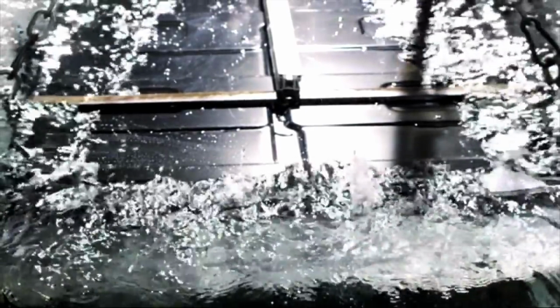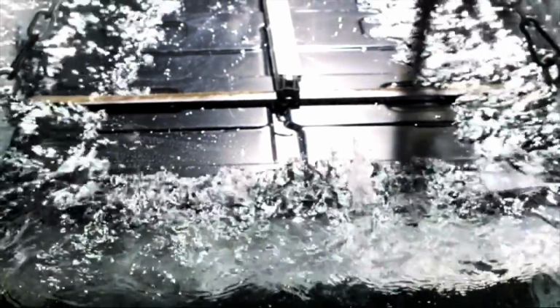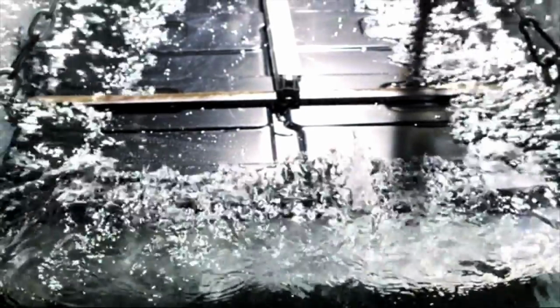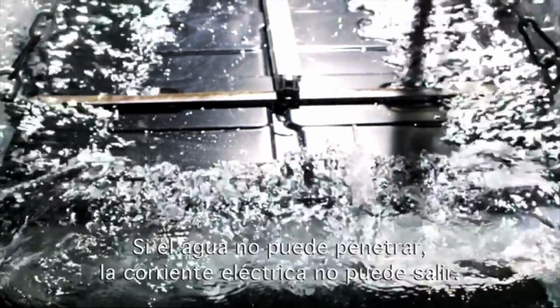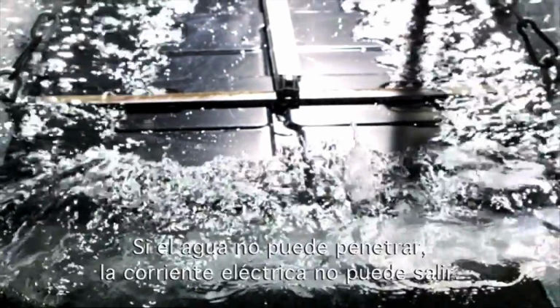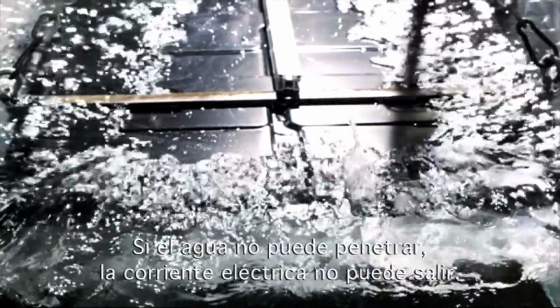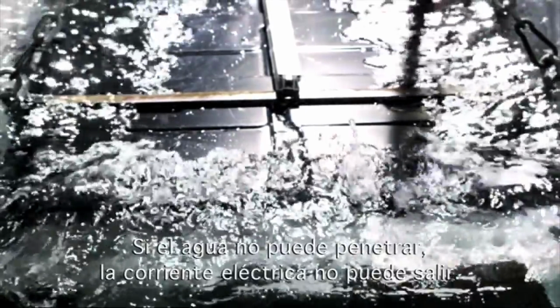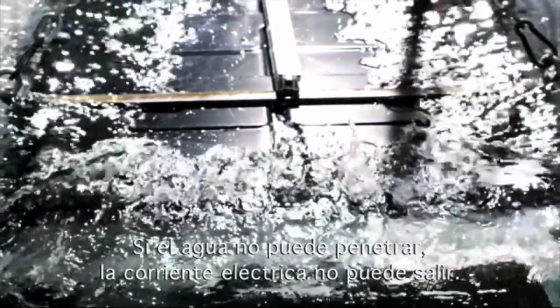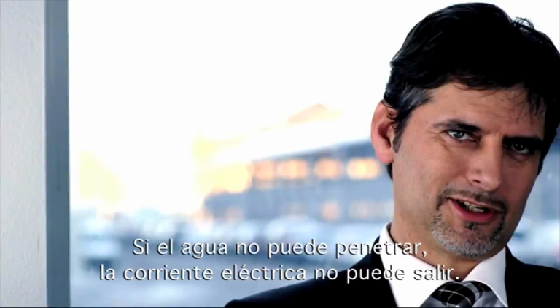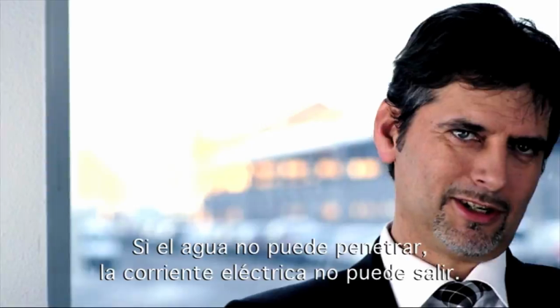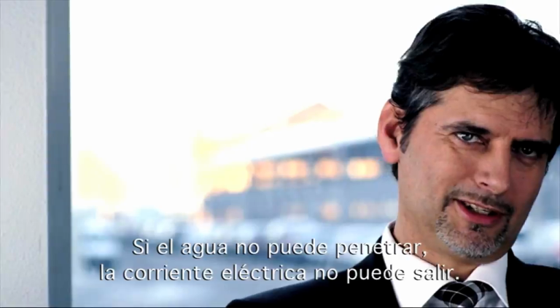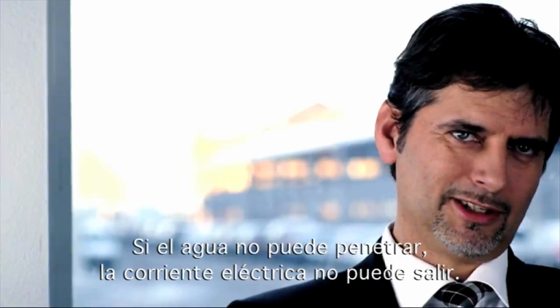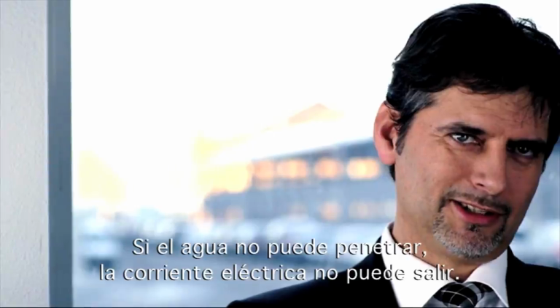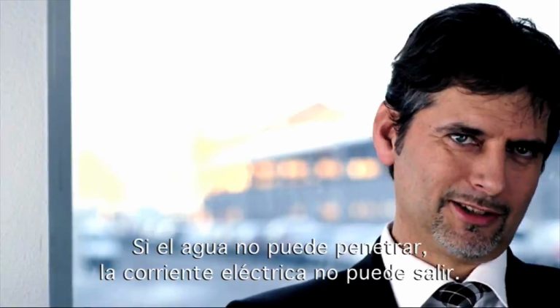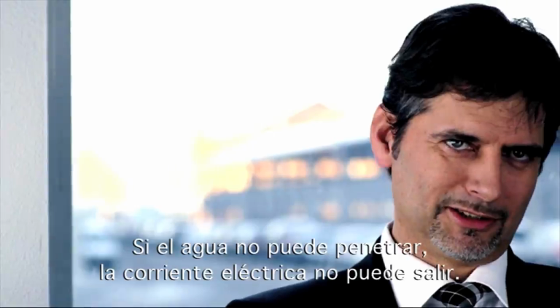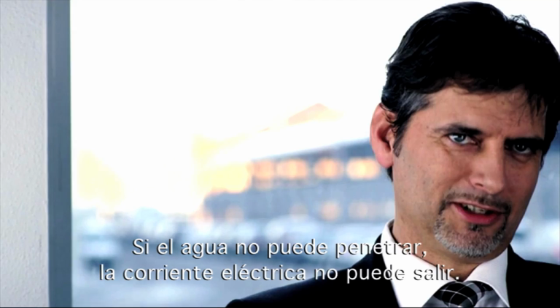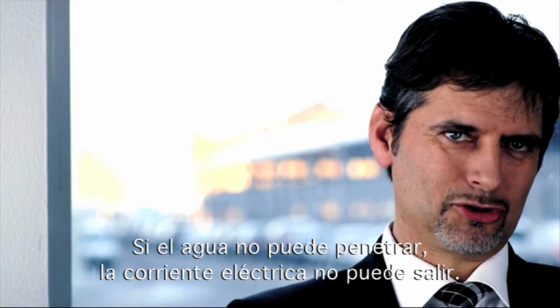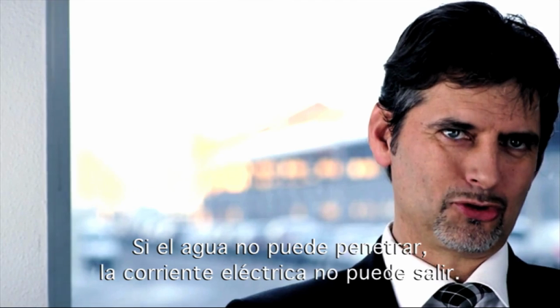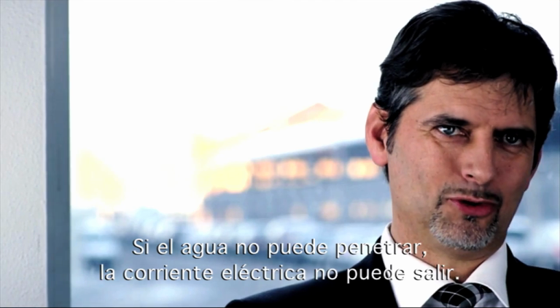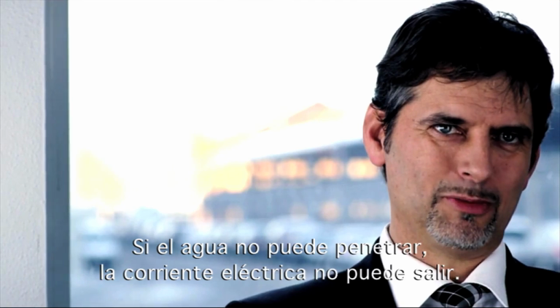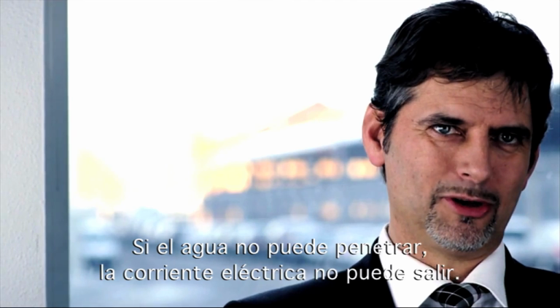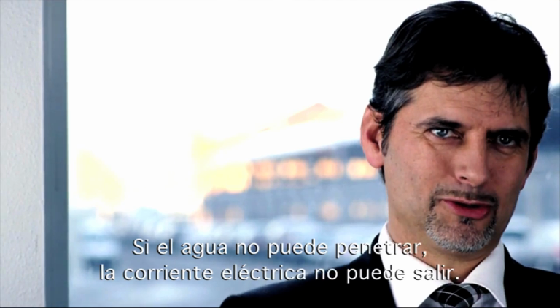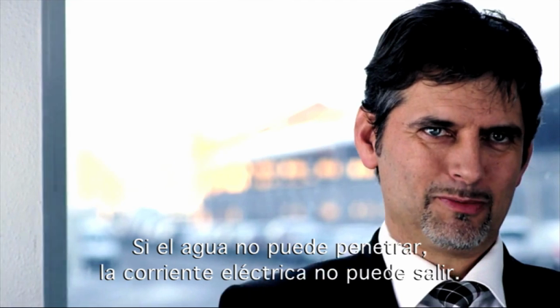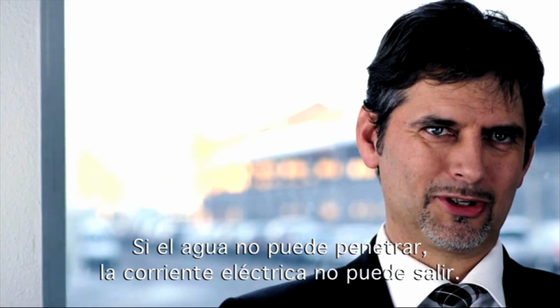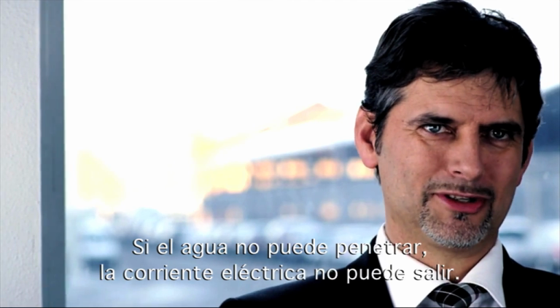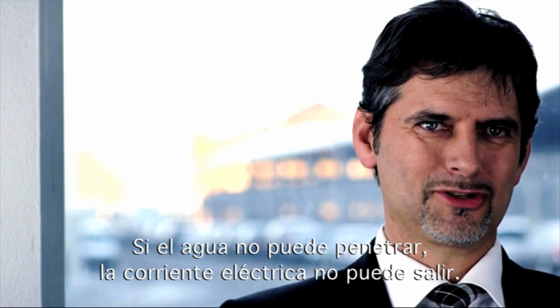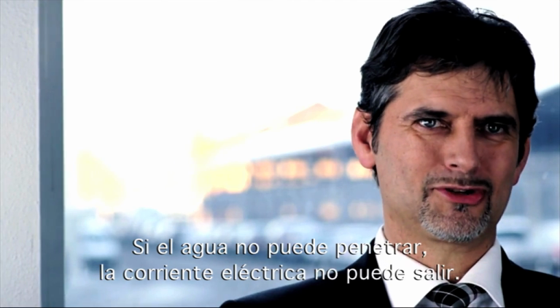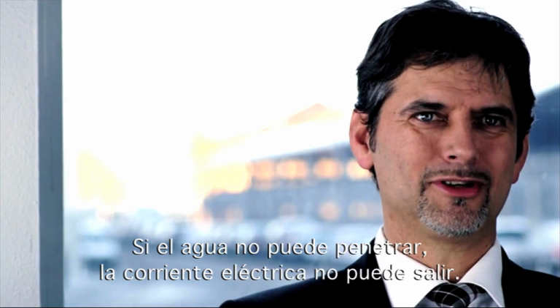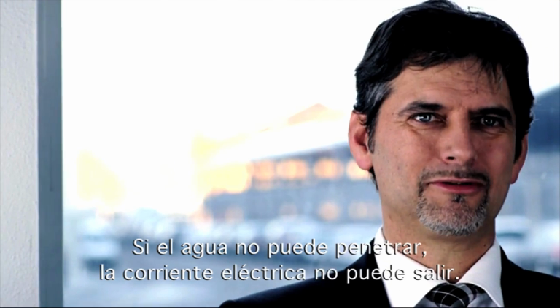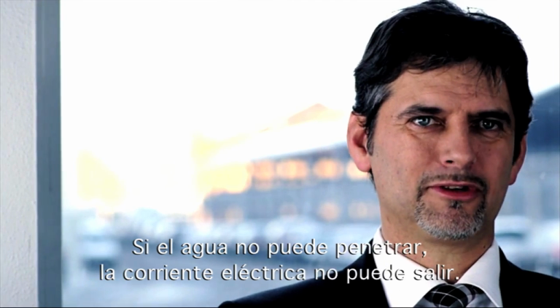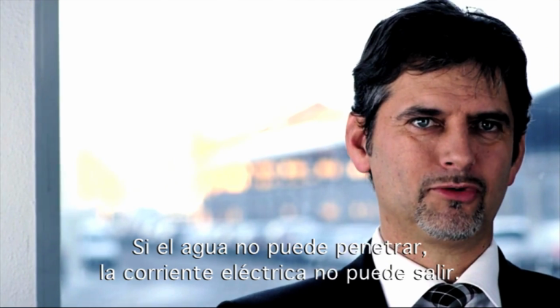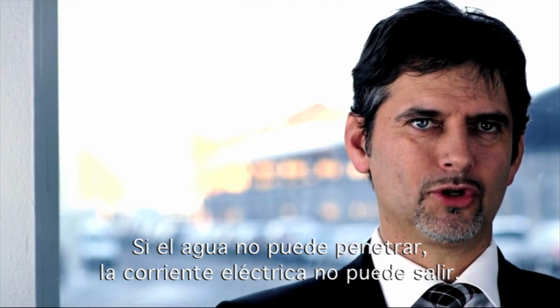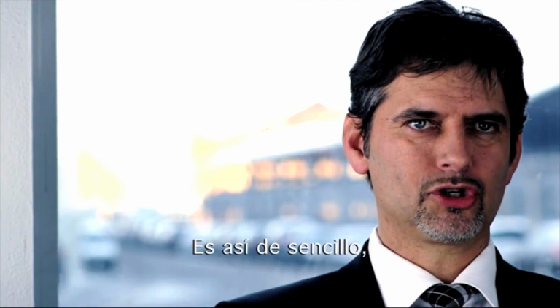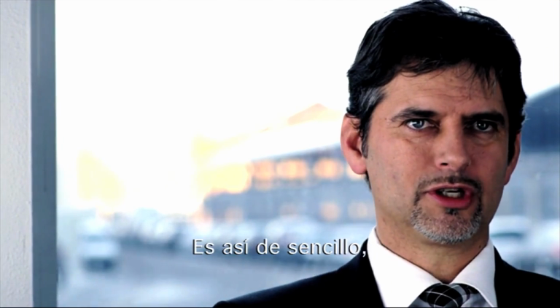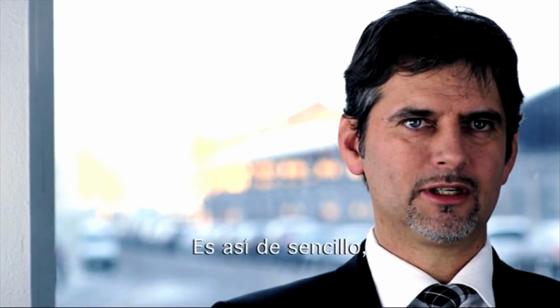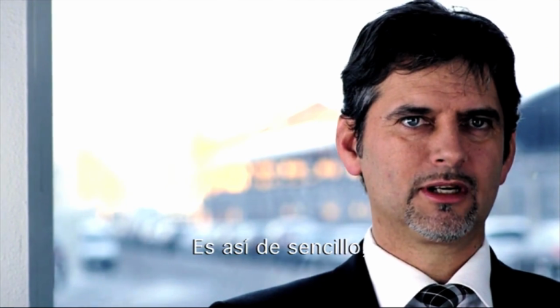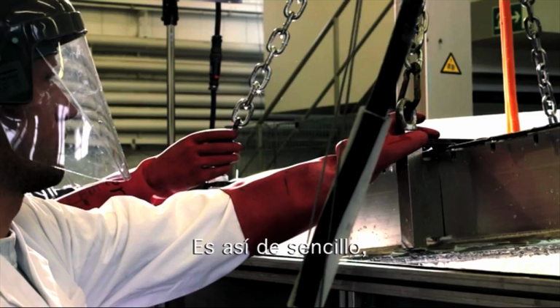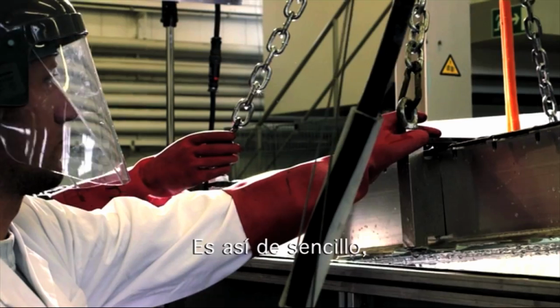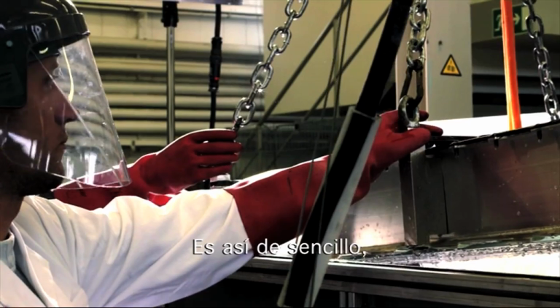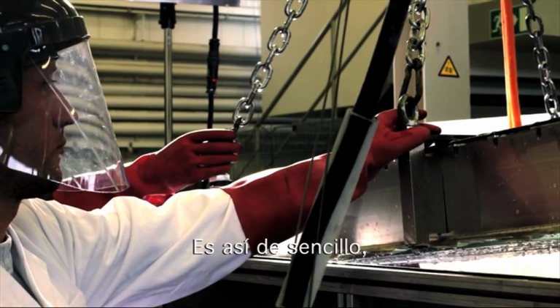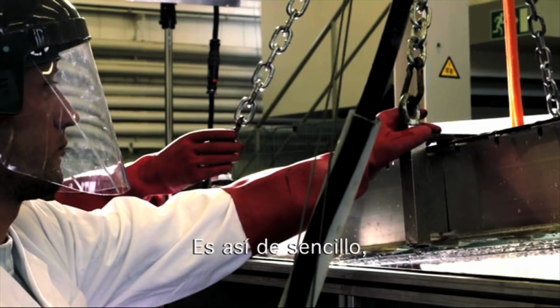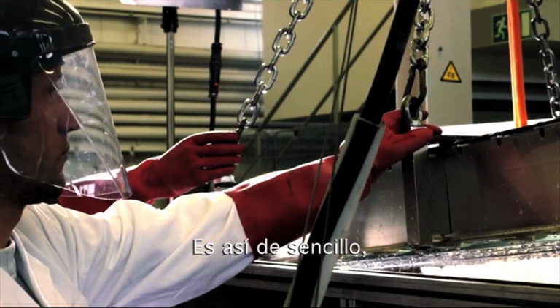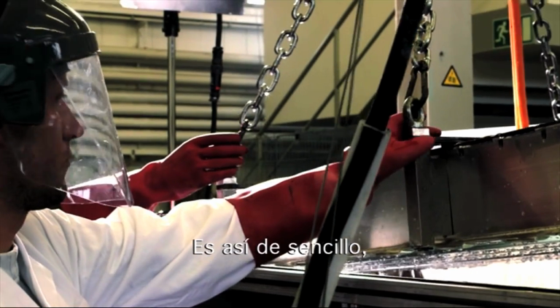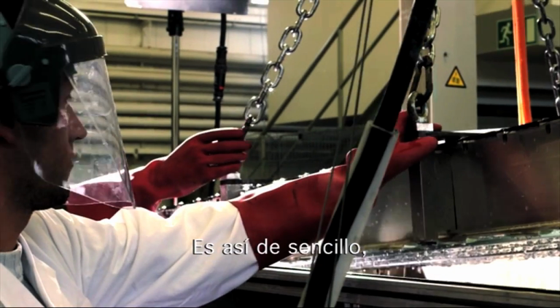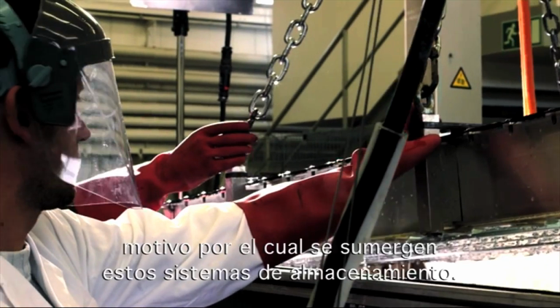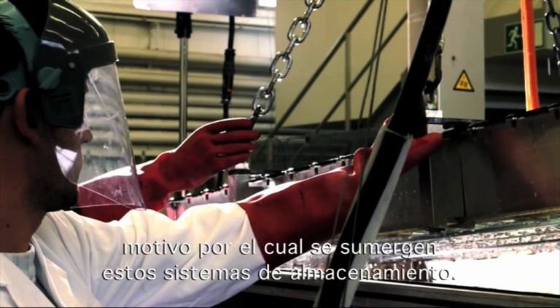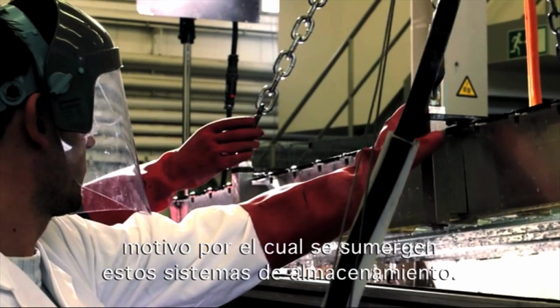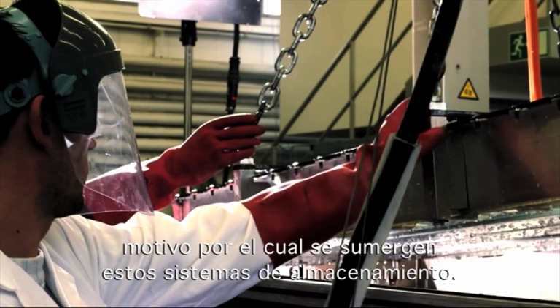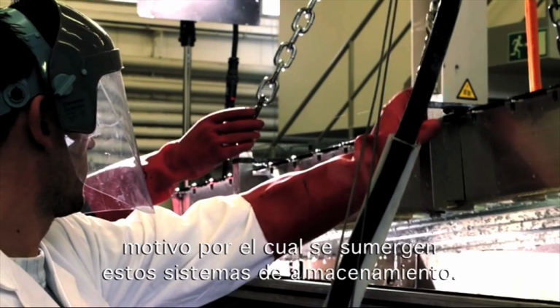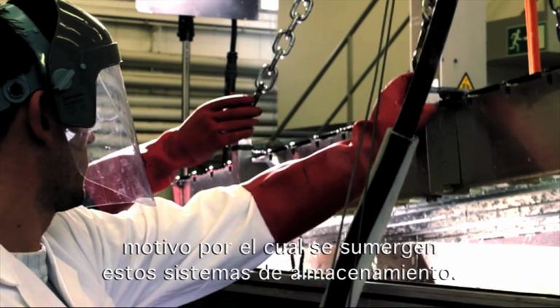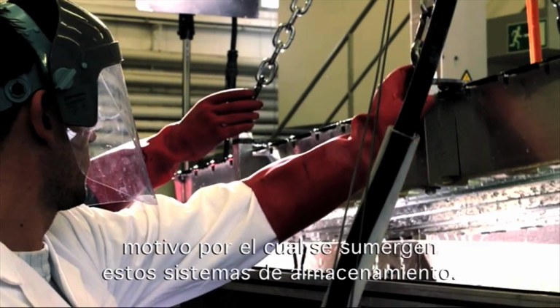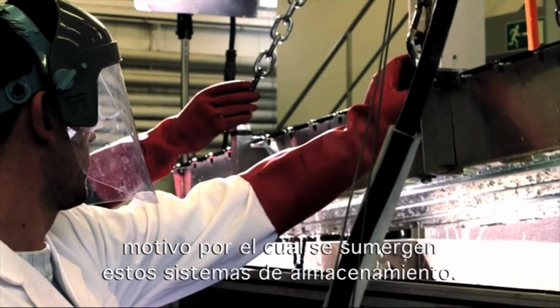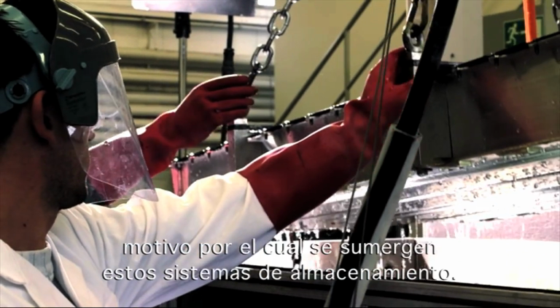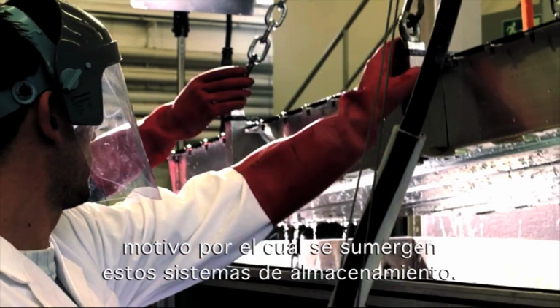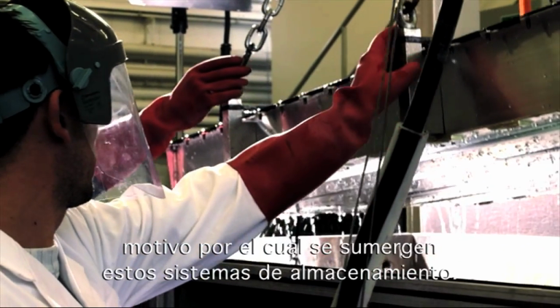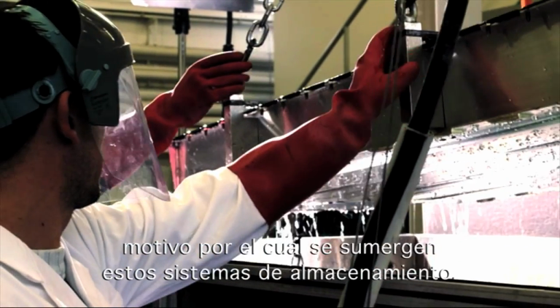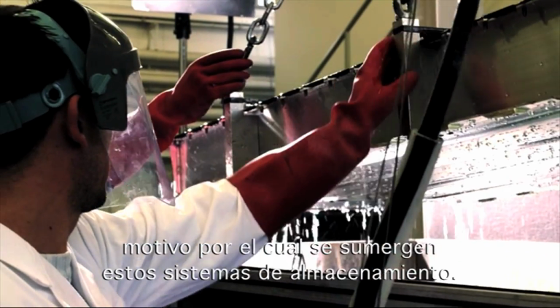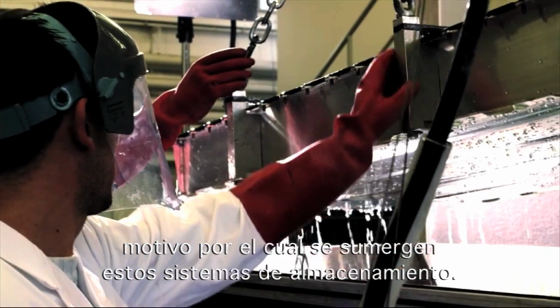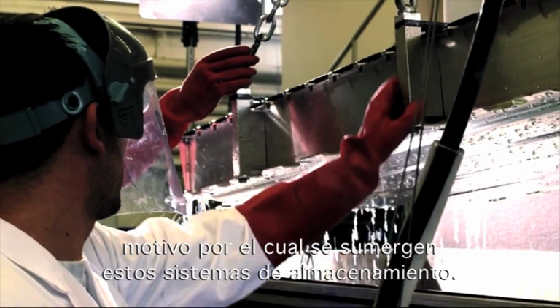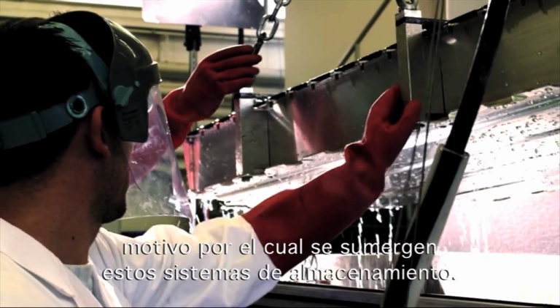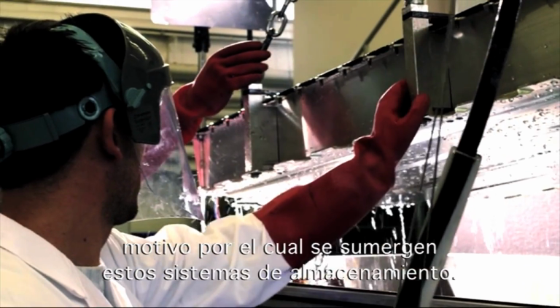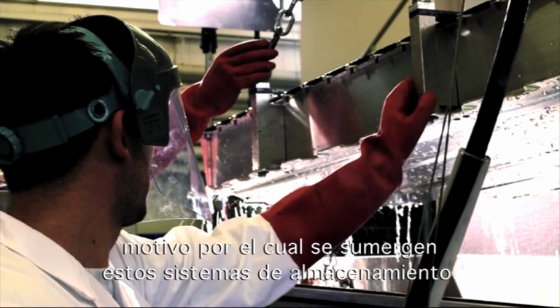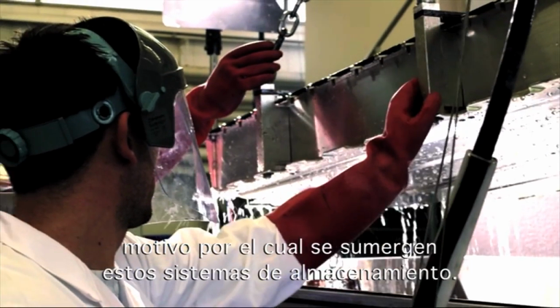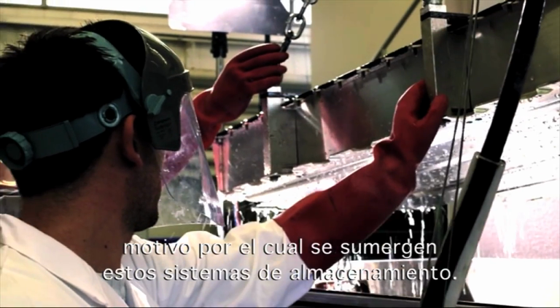If water can't get in, electrical current can't get out. It's that easy. And that's why these storage systems are submerged.